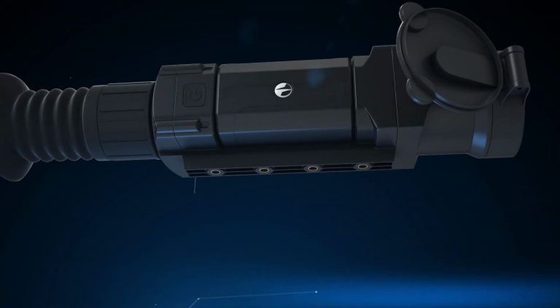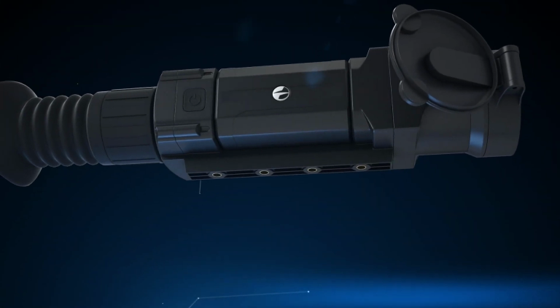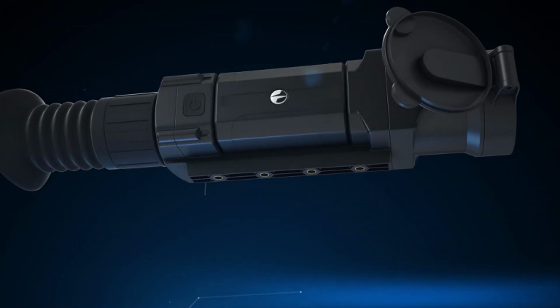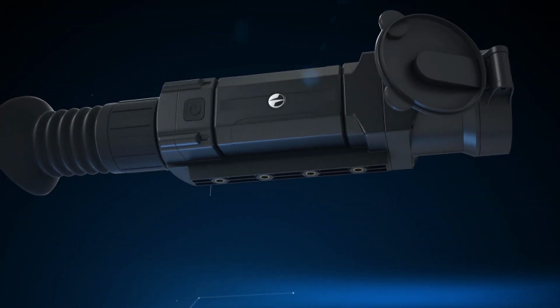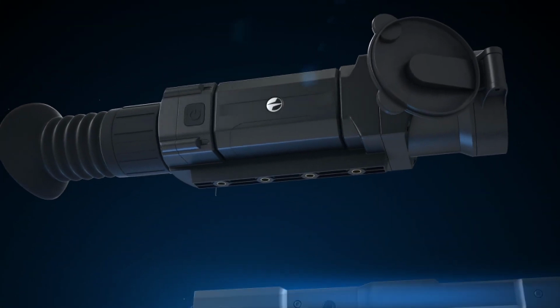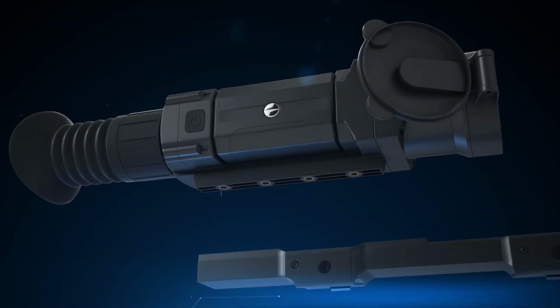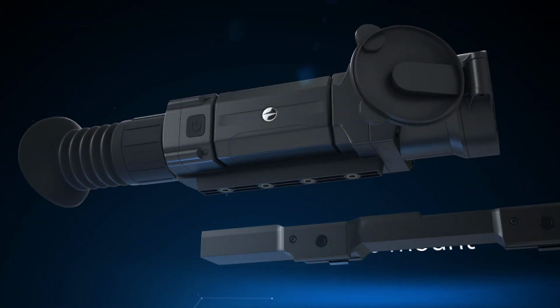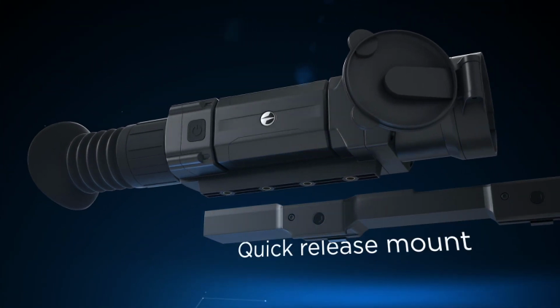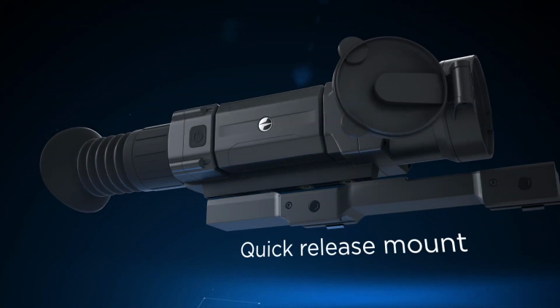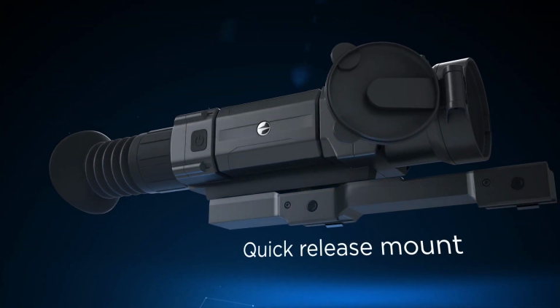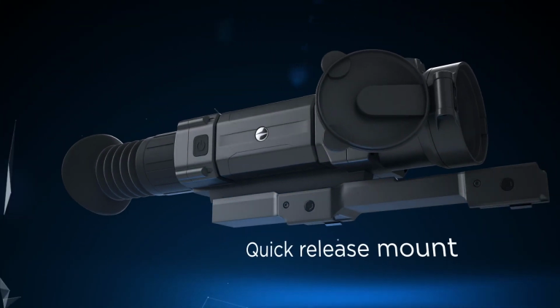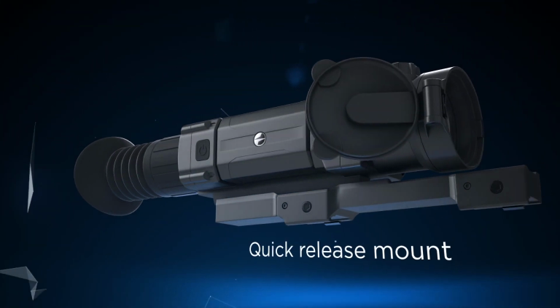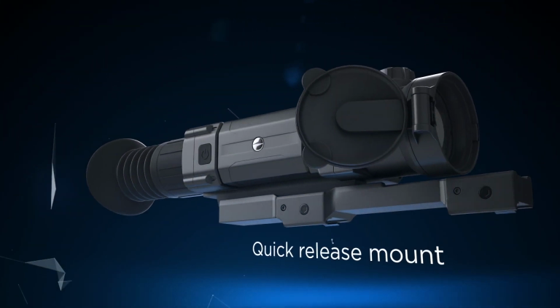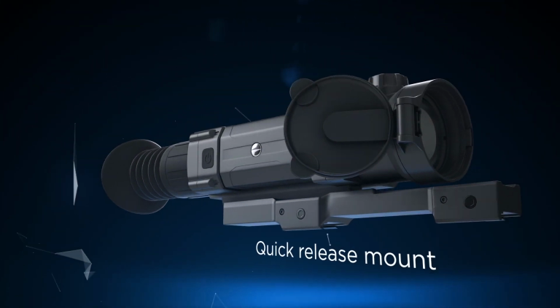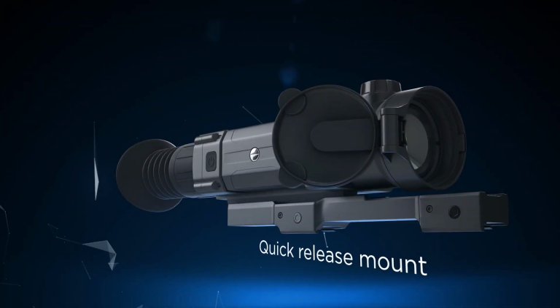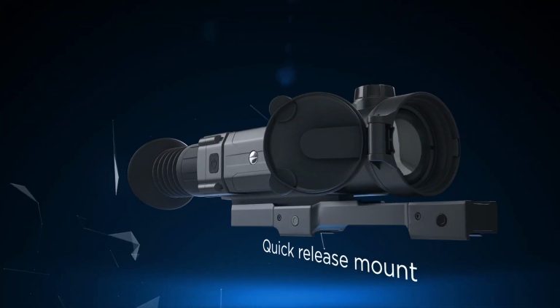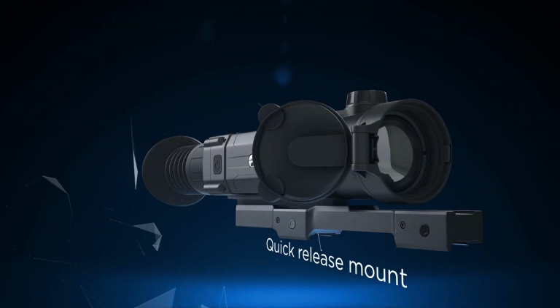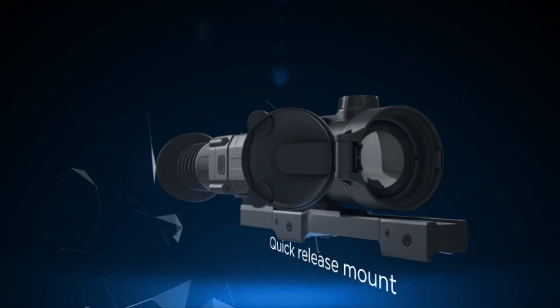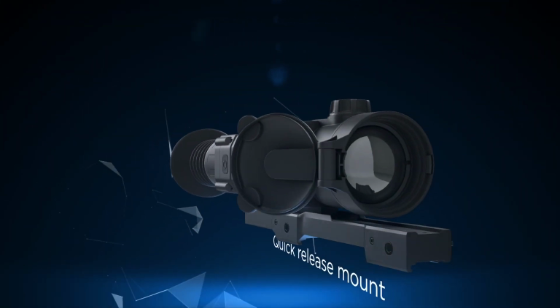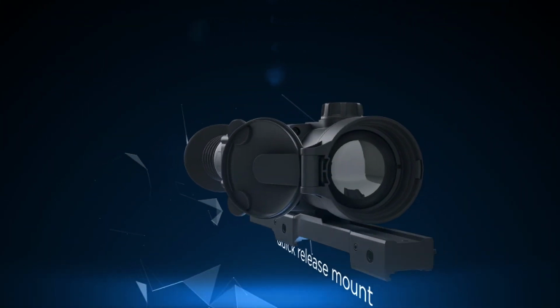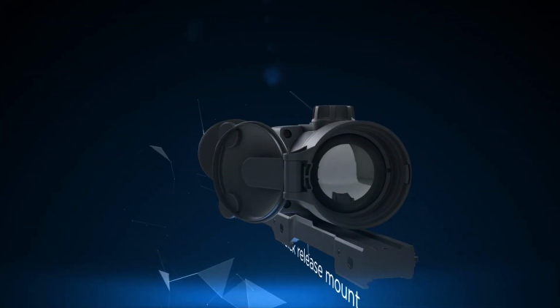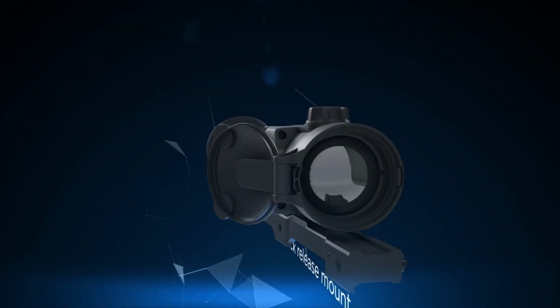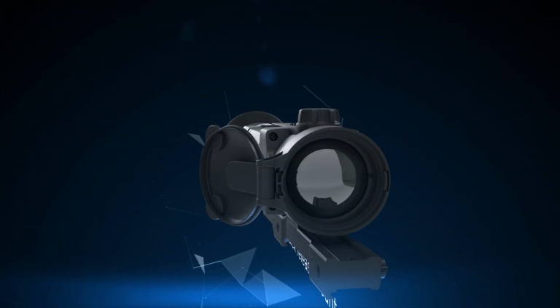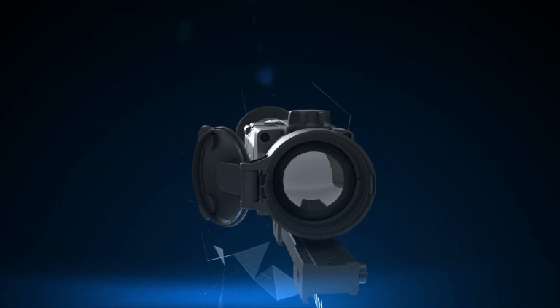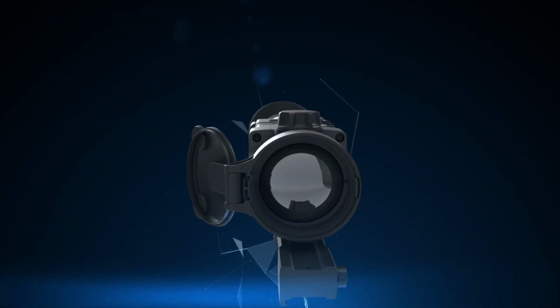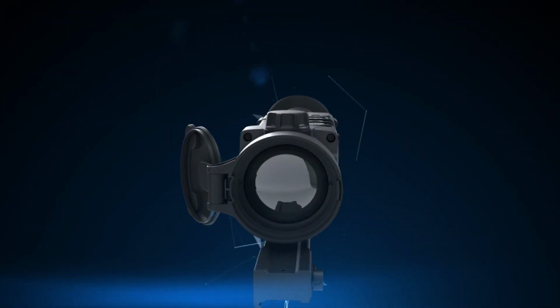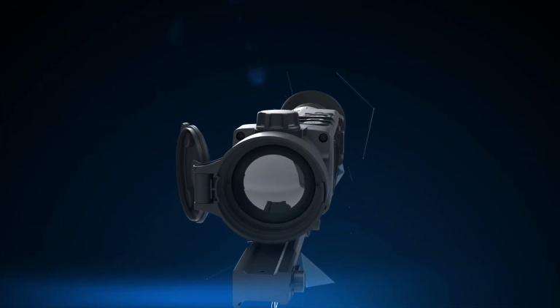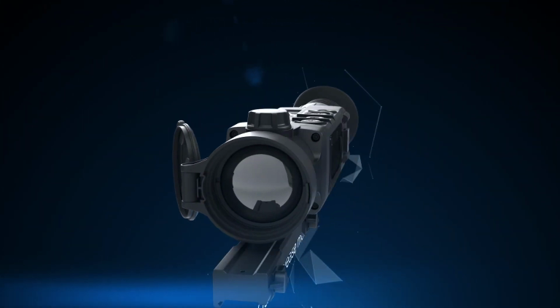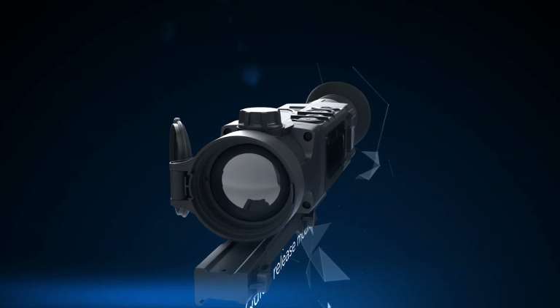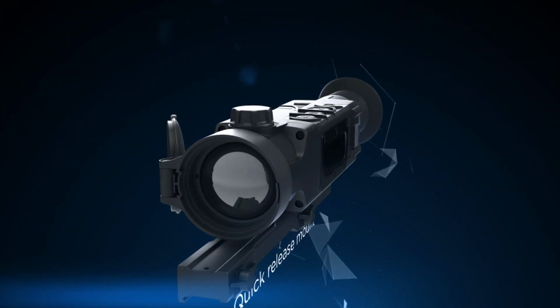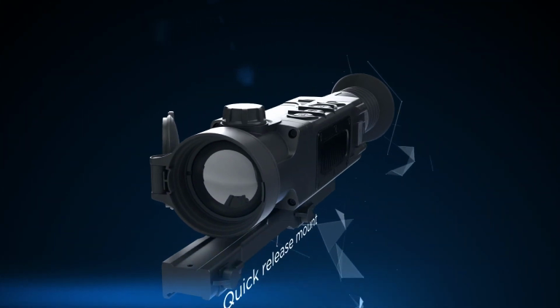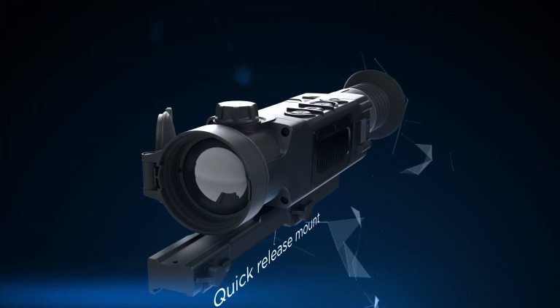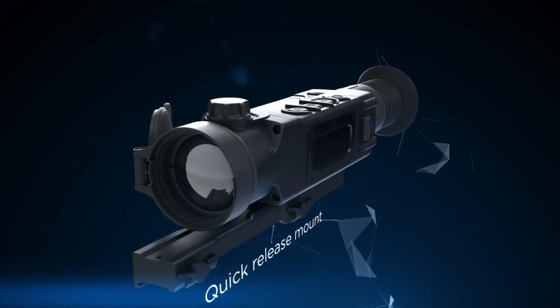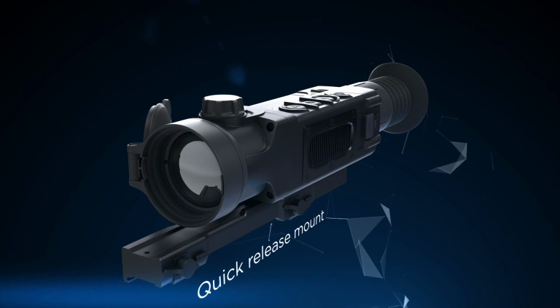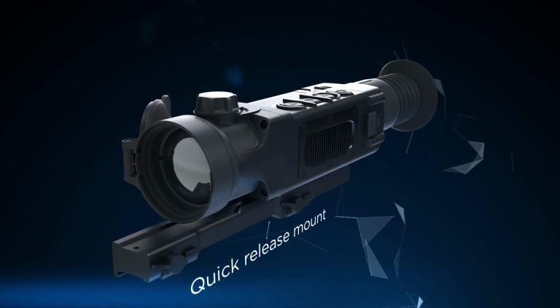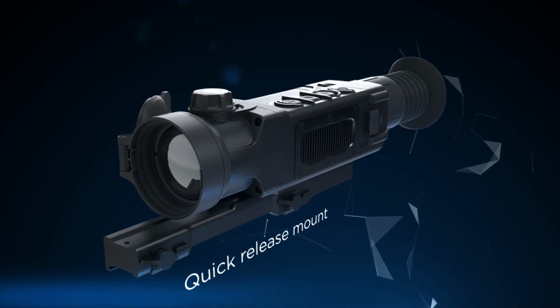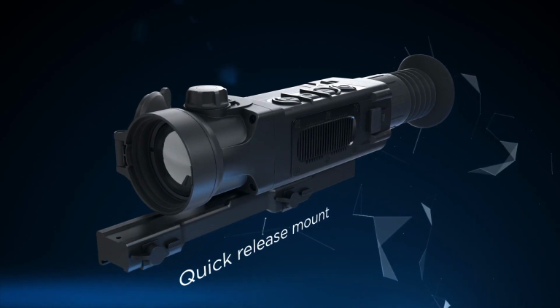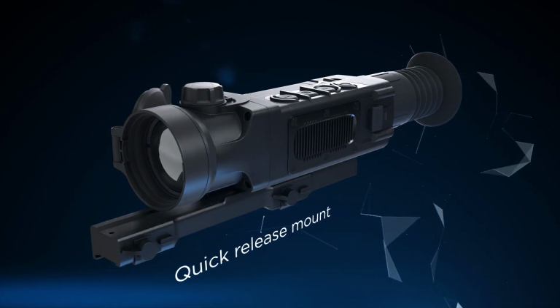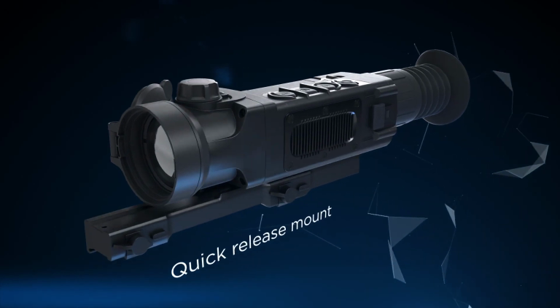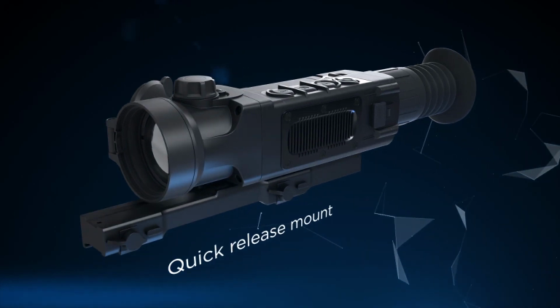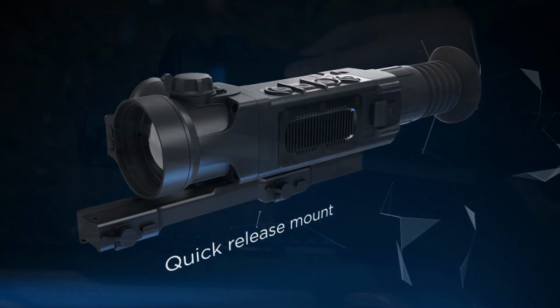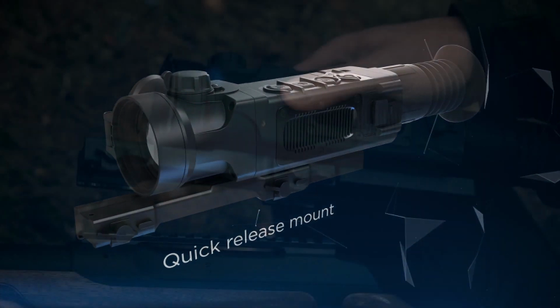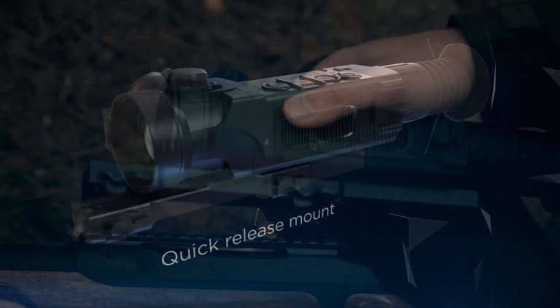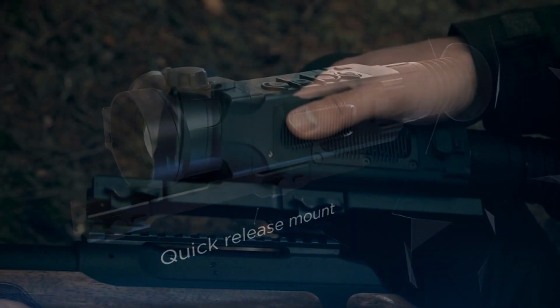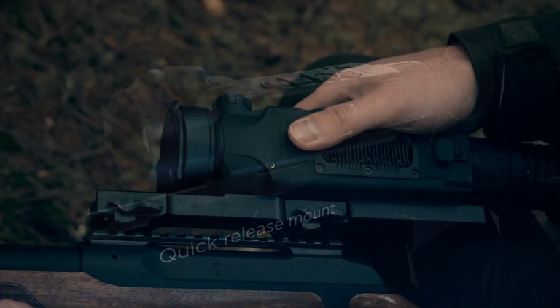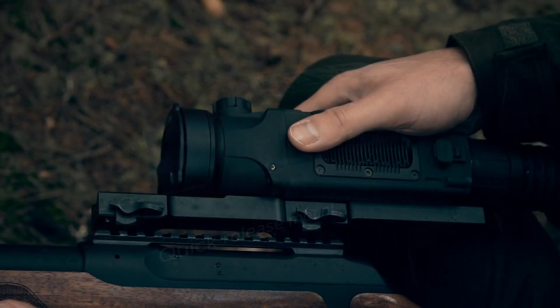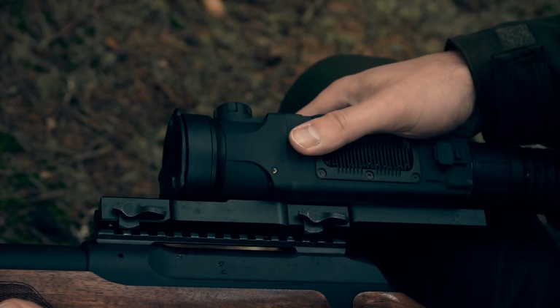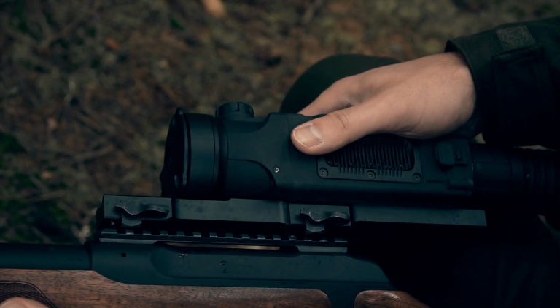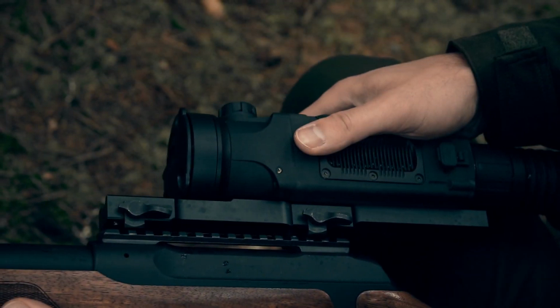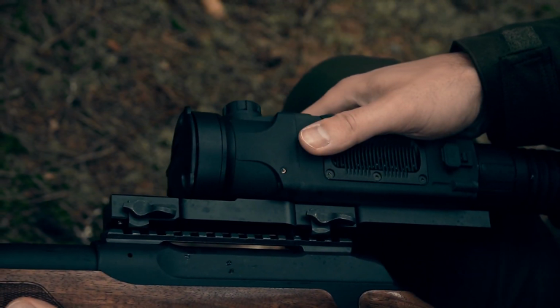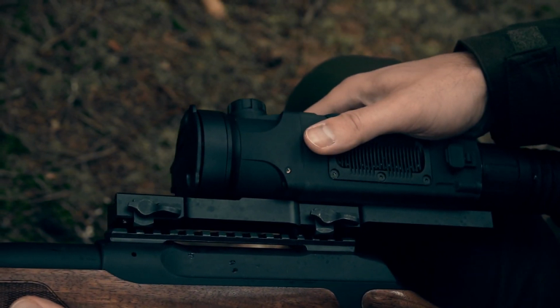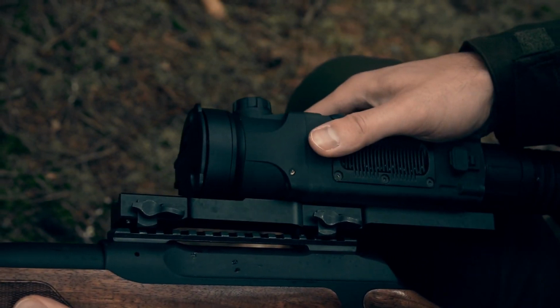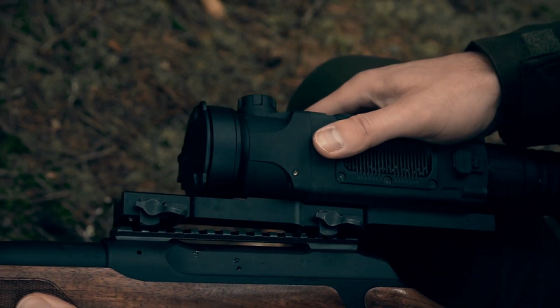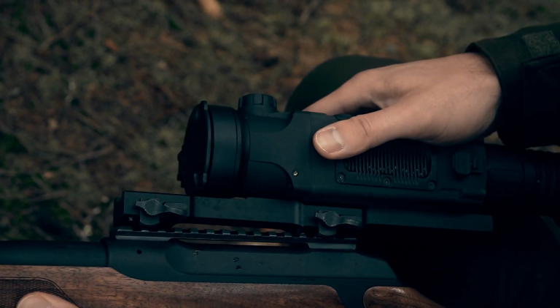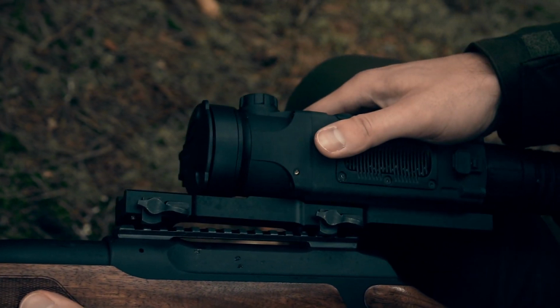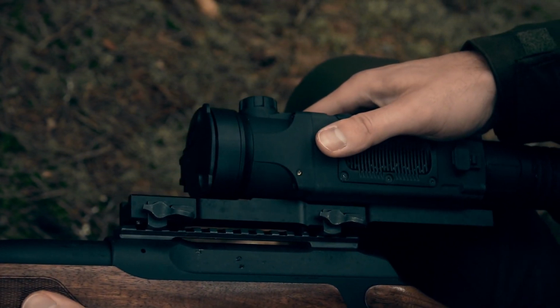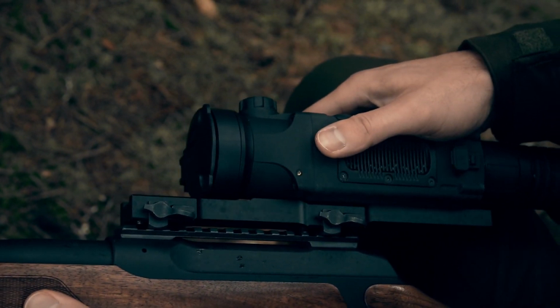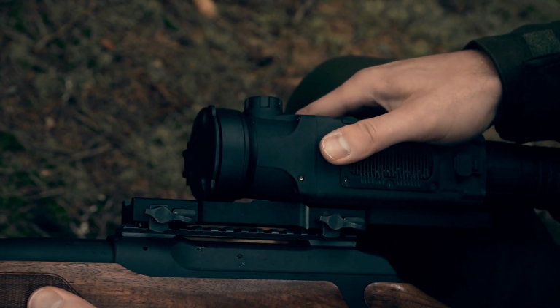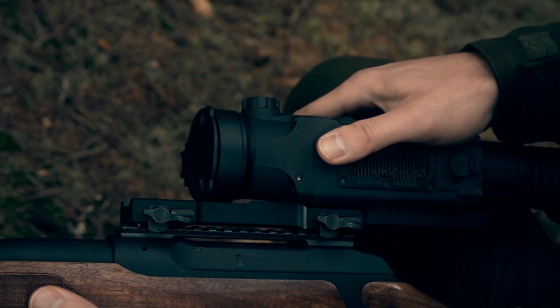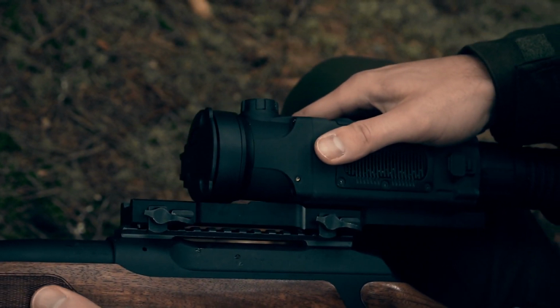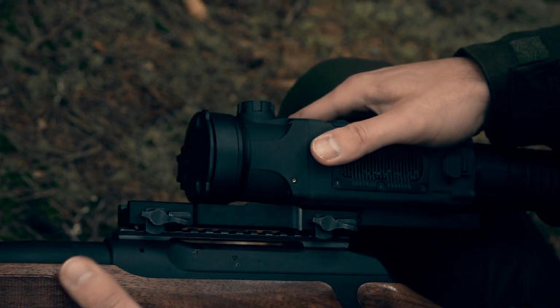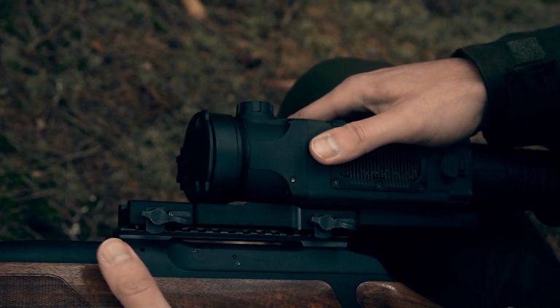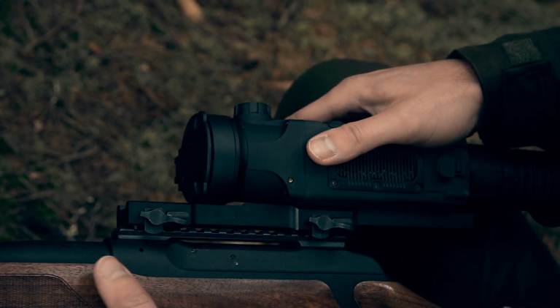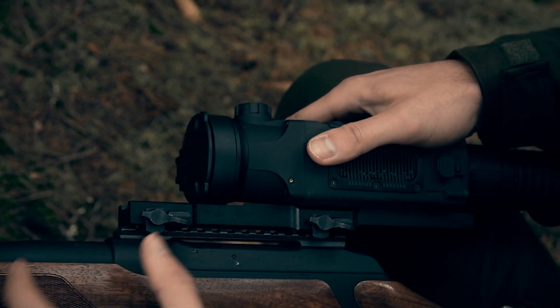The quick-release mount ensures firm and fast mounting of the Trail rifle scope onto any weapon with a Picatinny or Weaver rail.